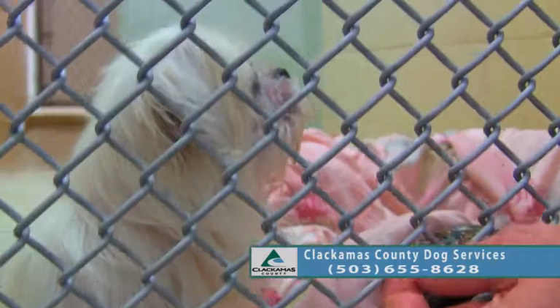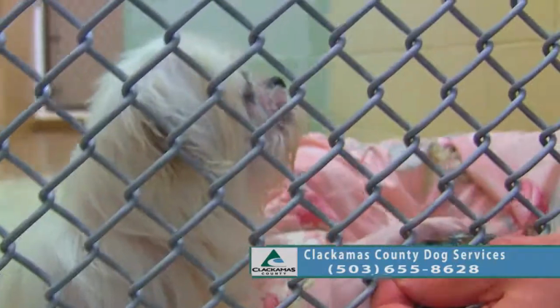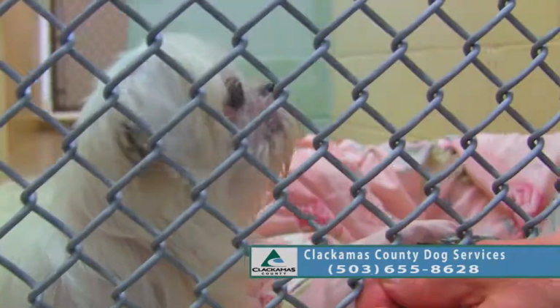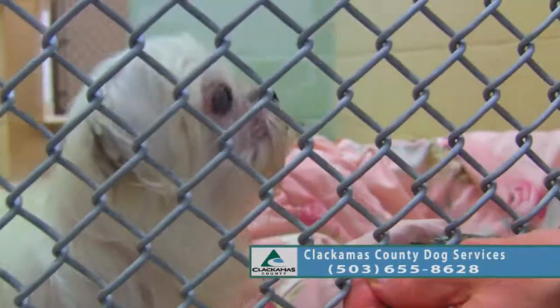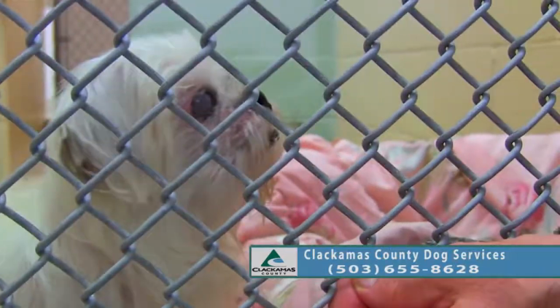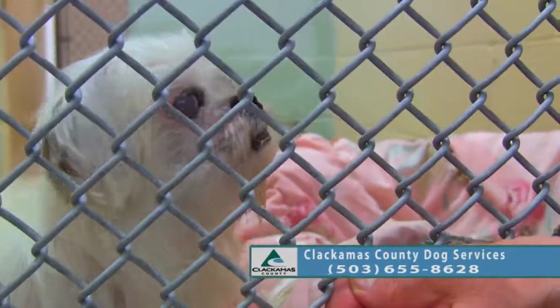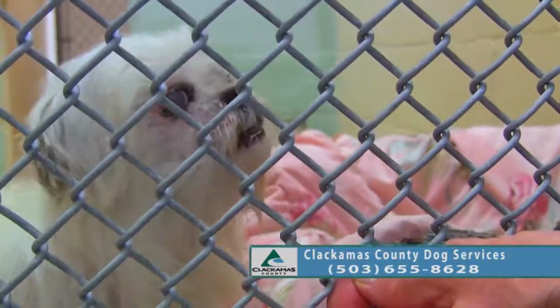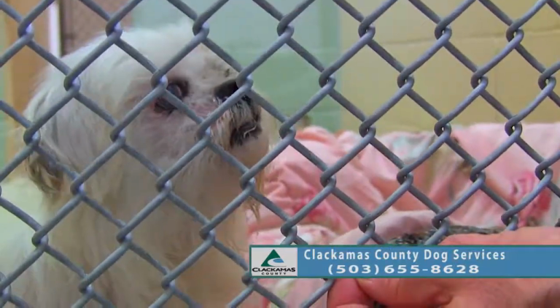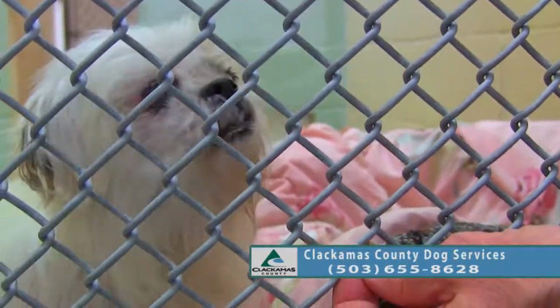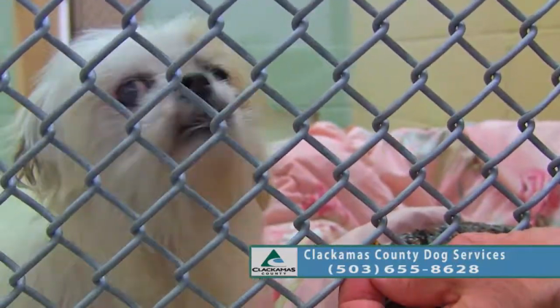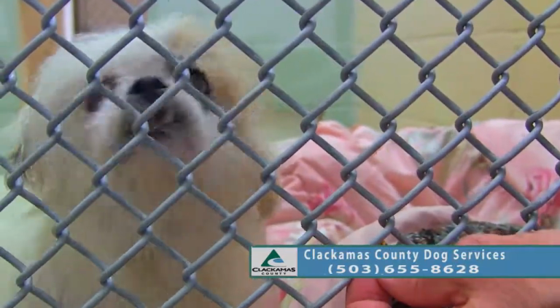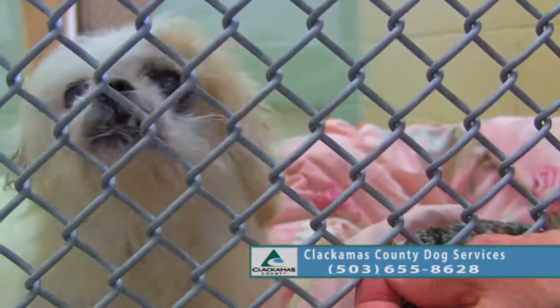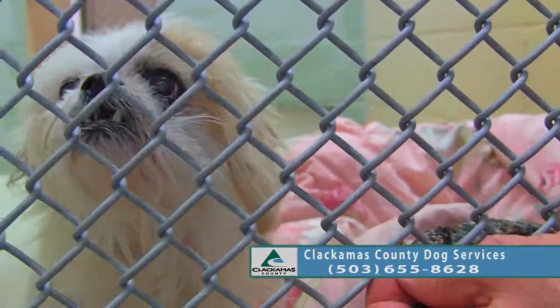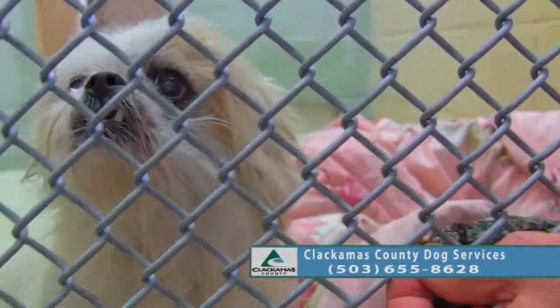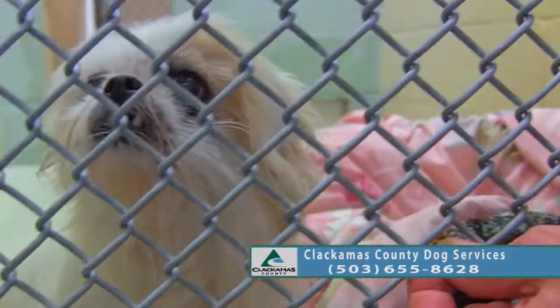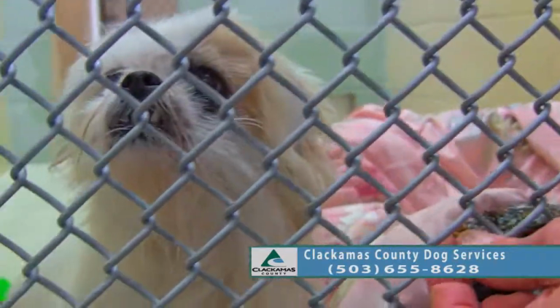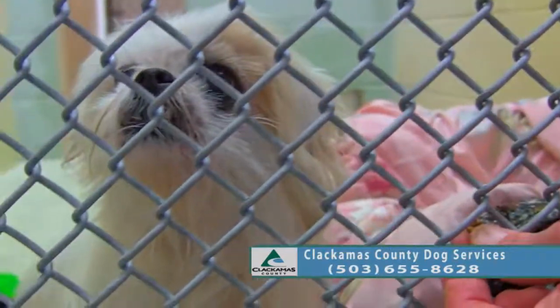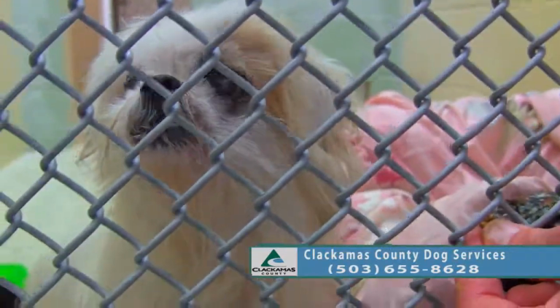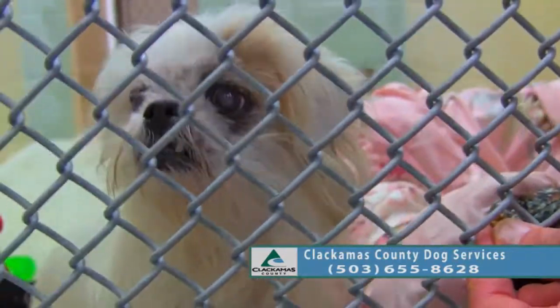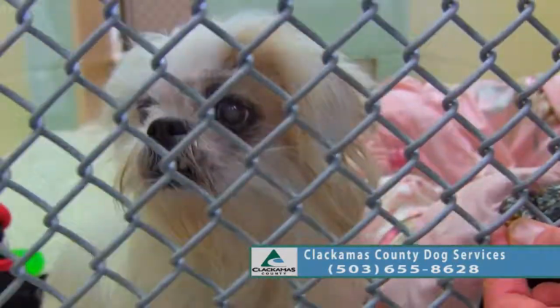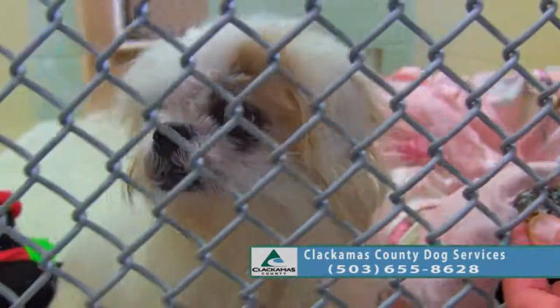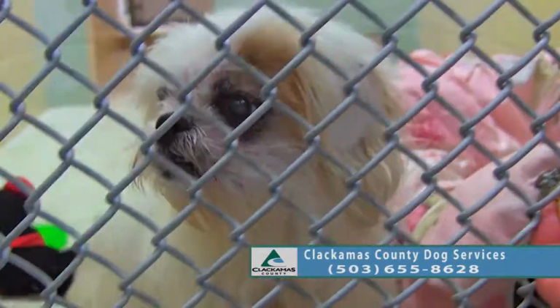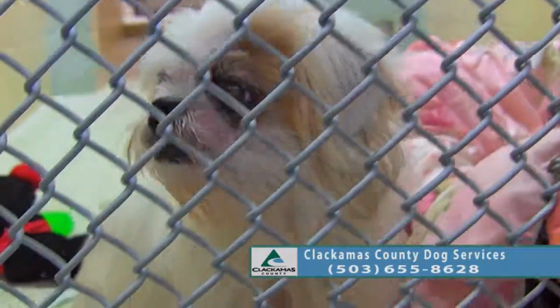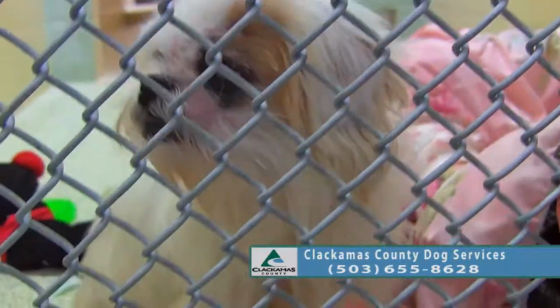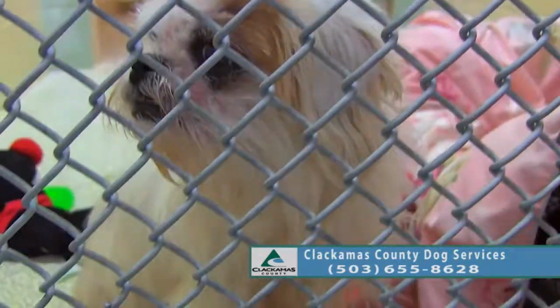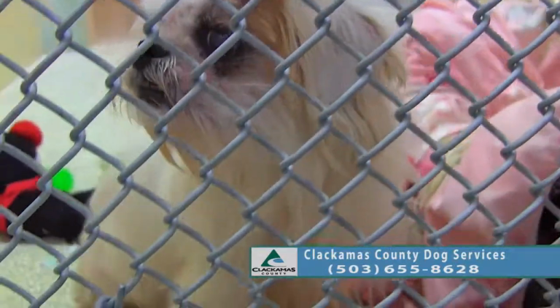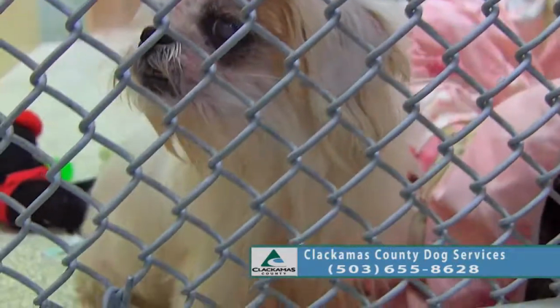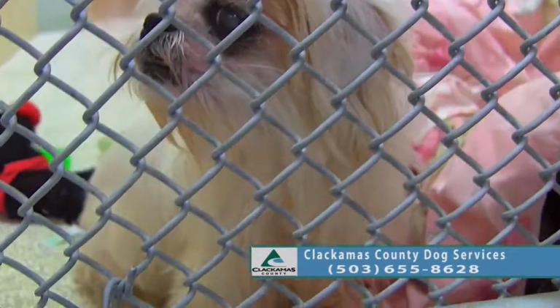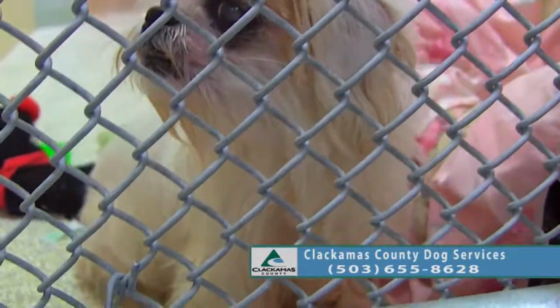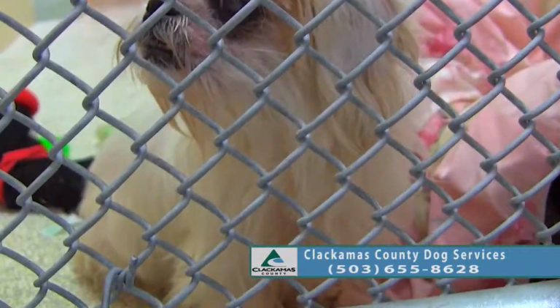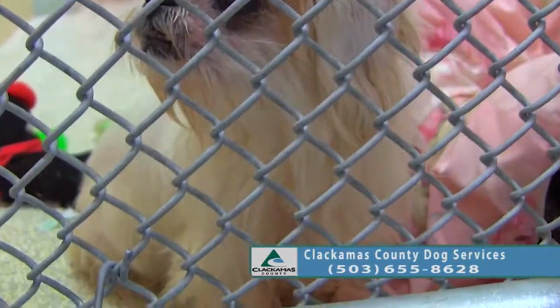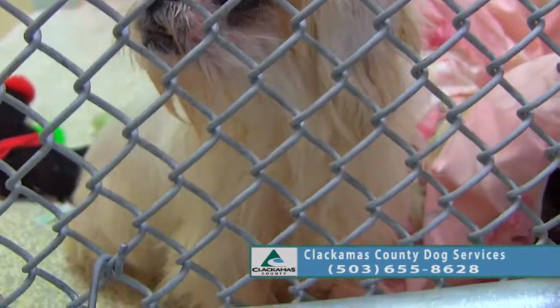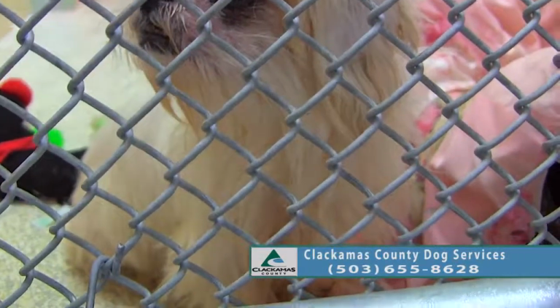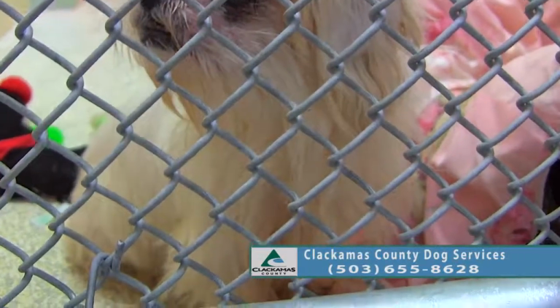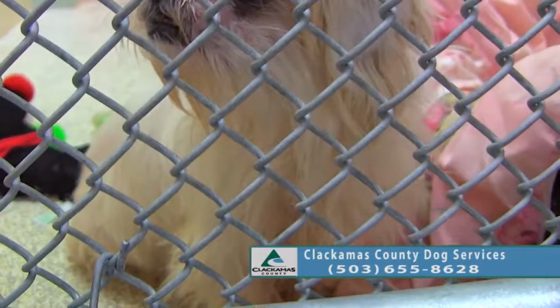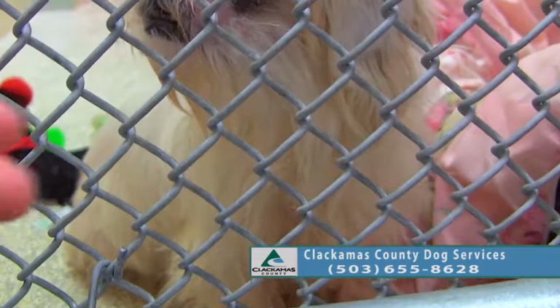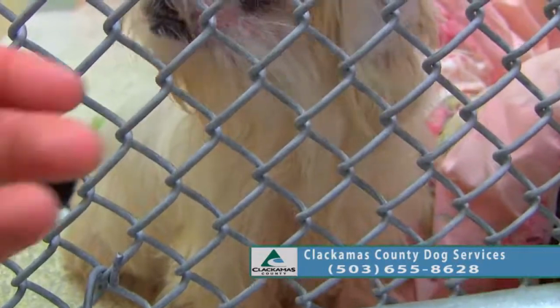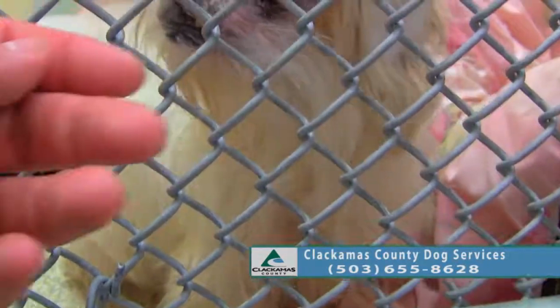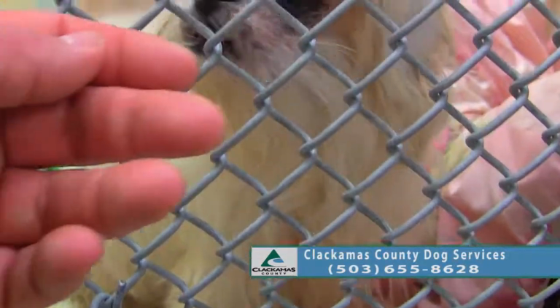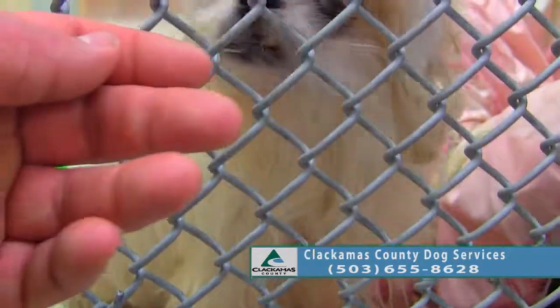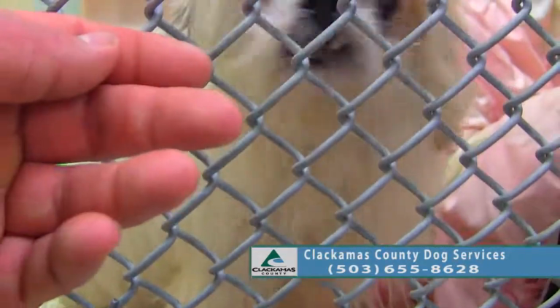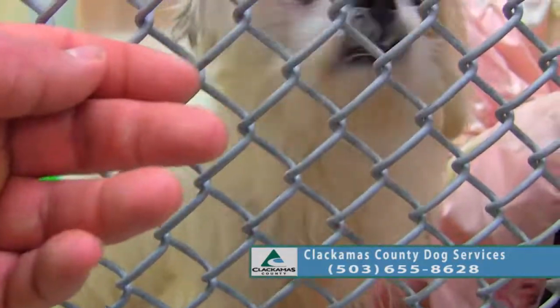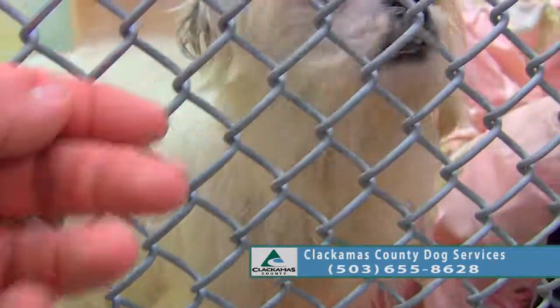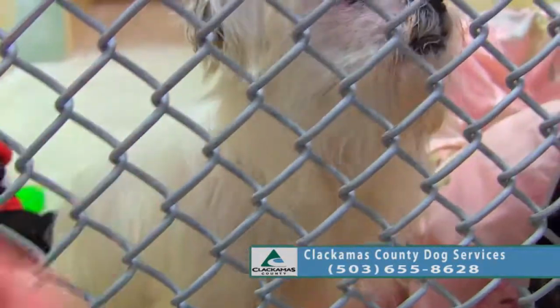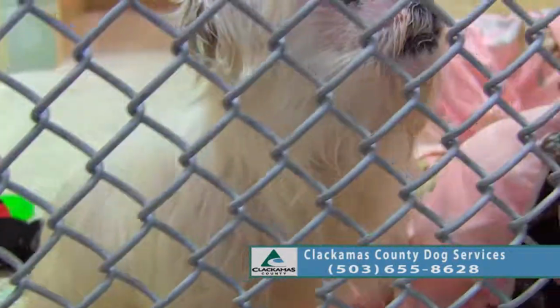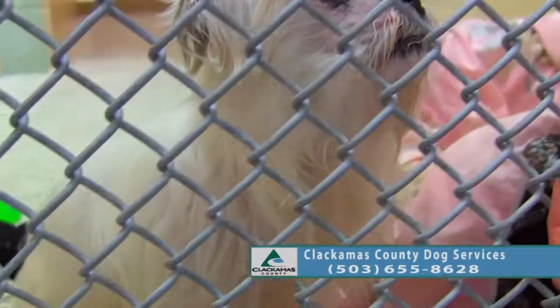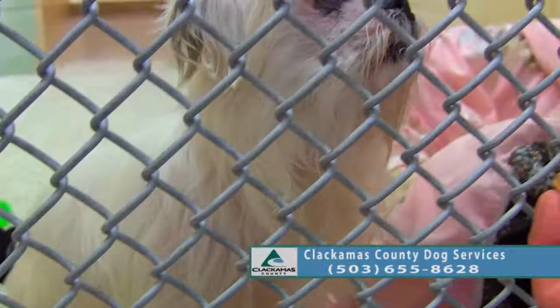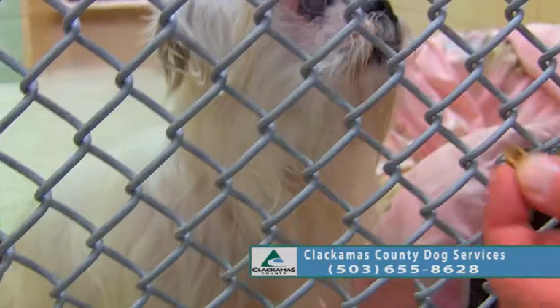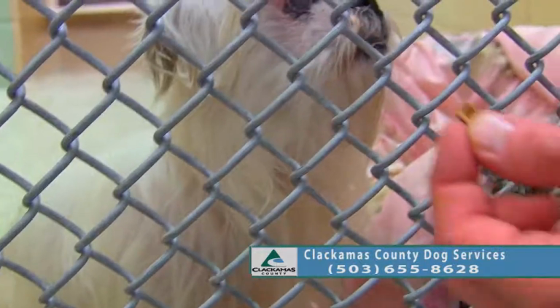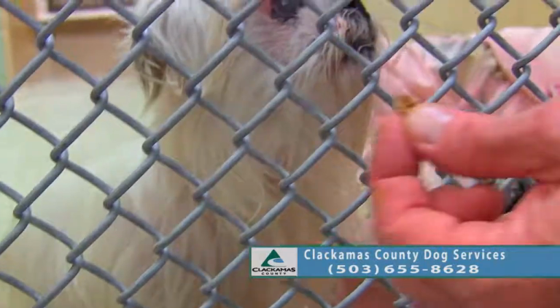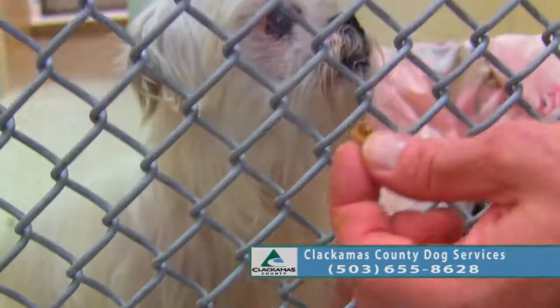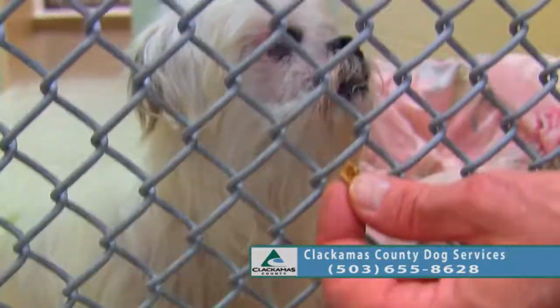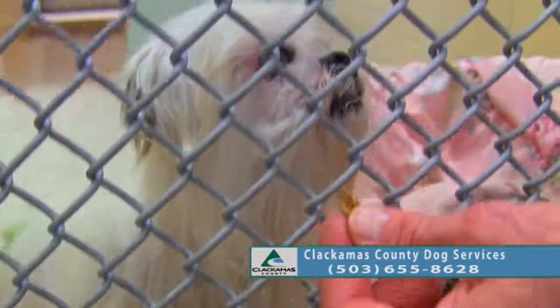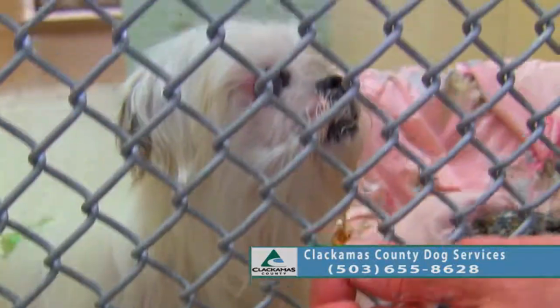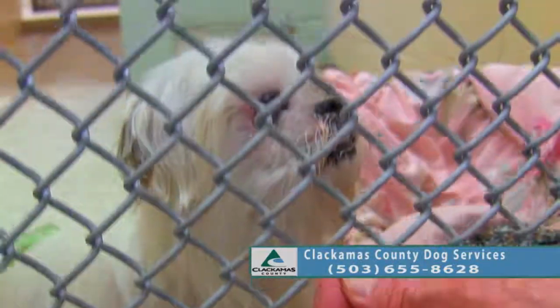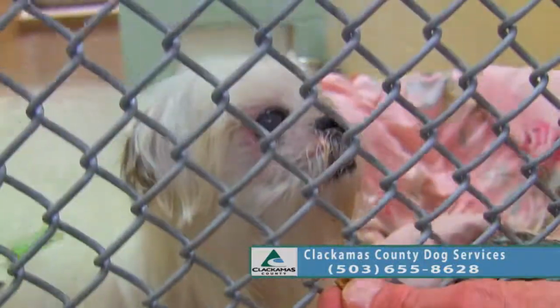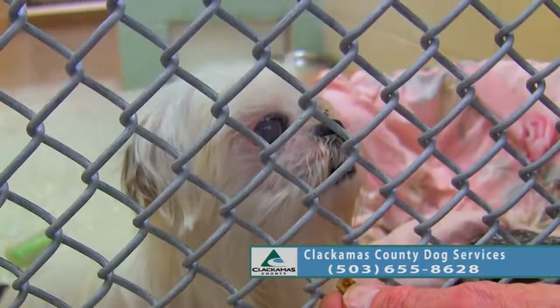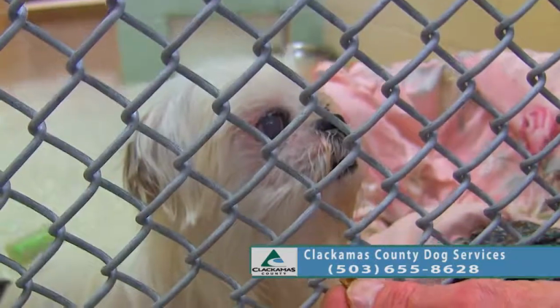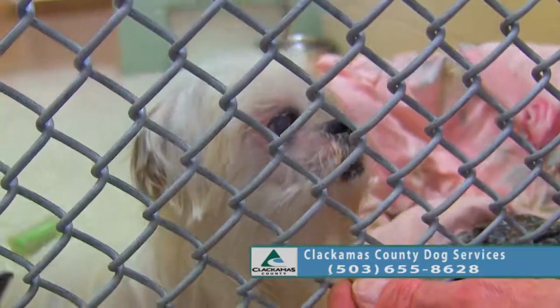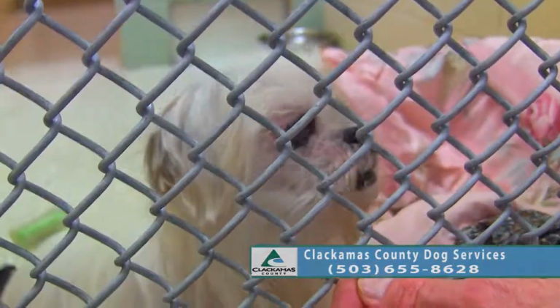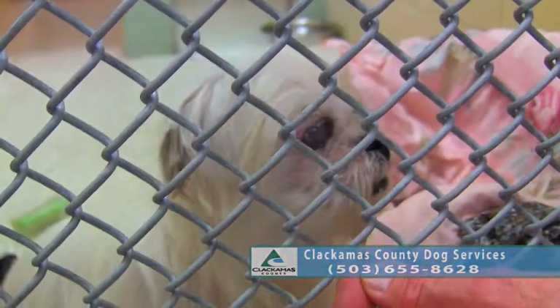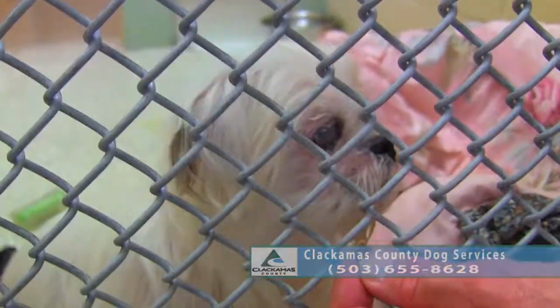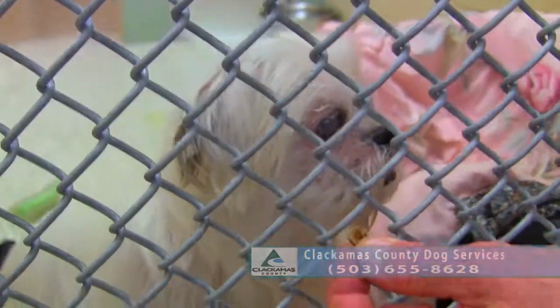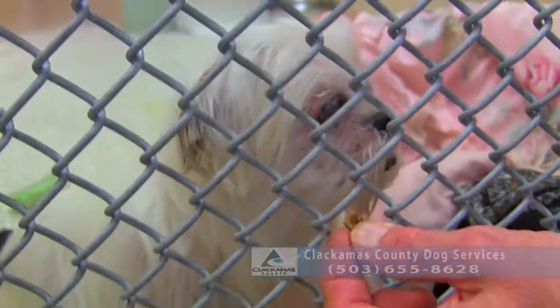She still enjoys her walks — she just wants to come out and go walking.